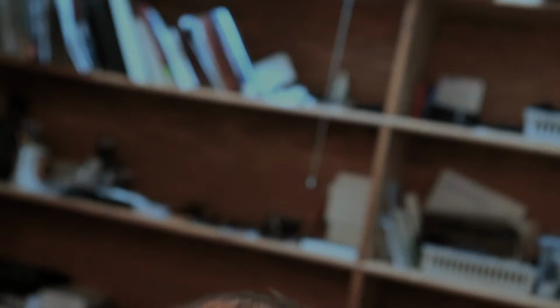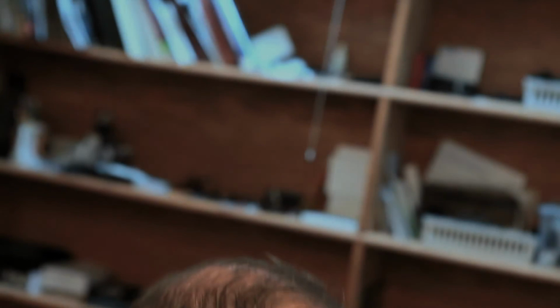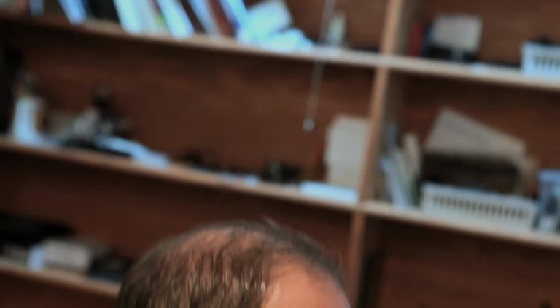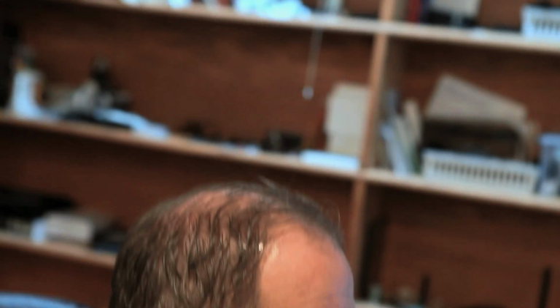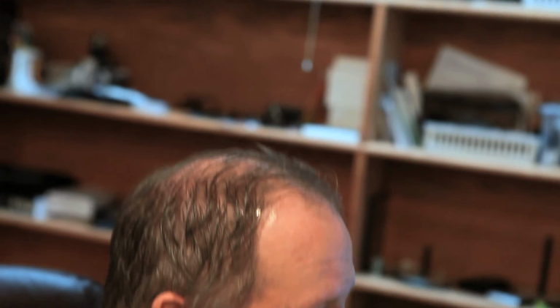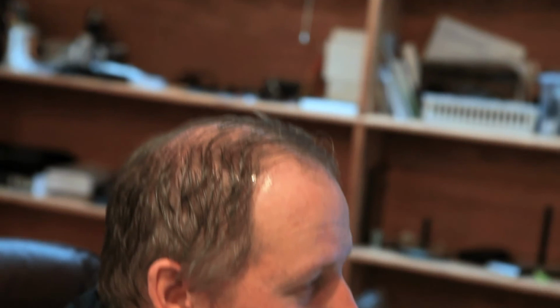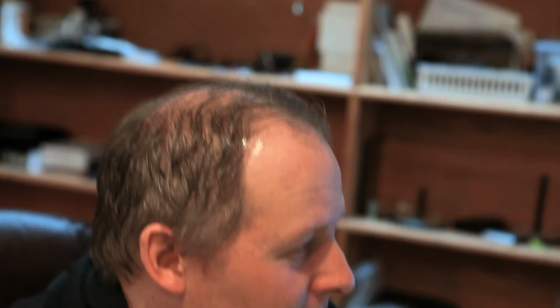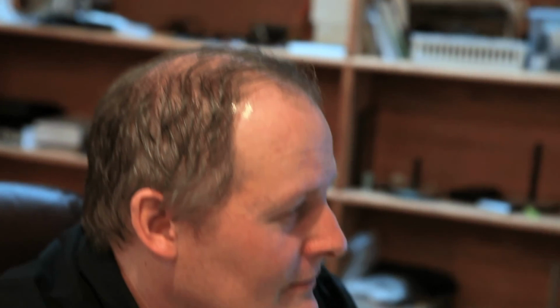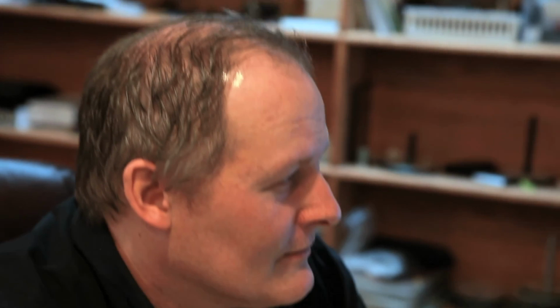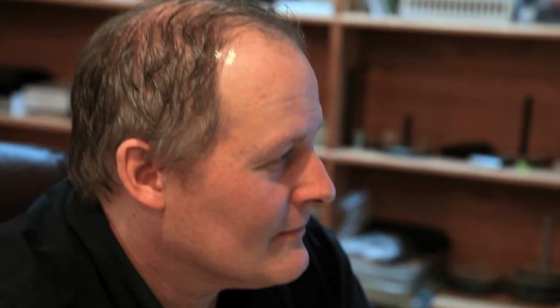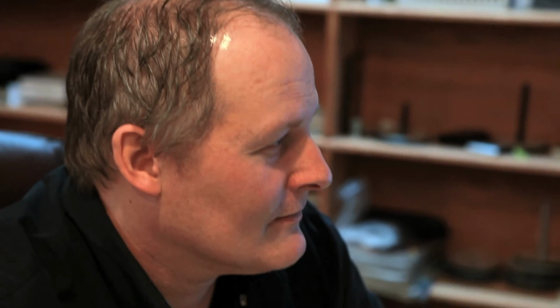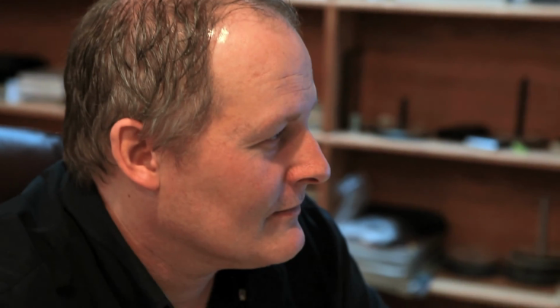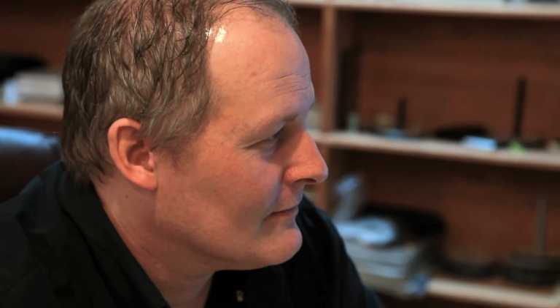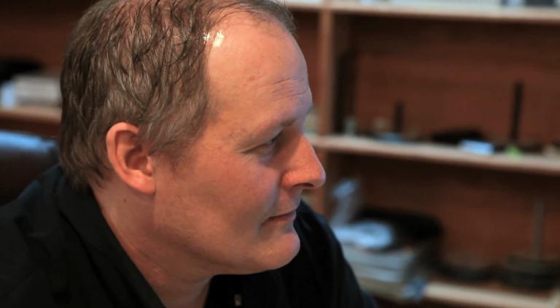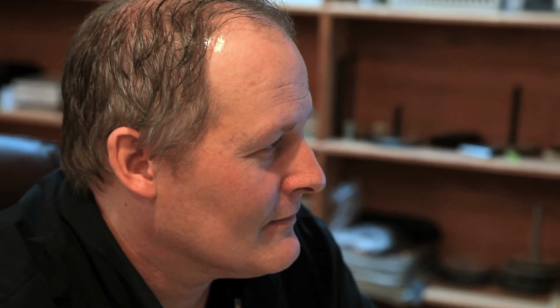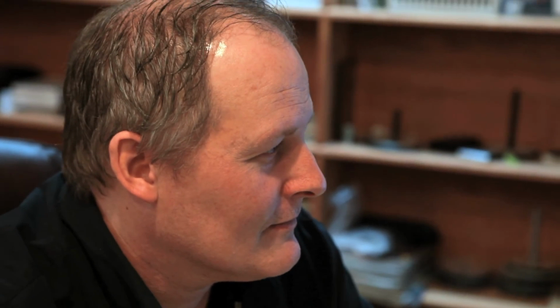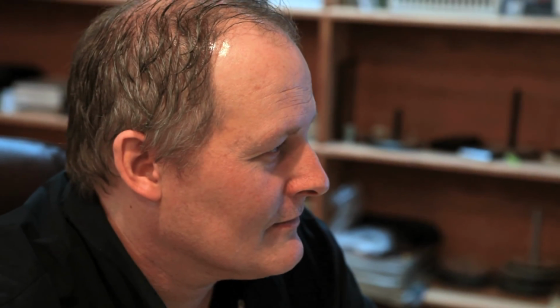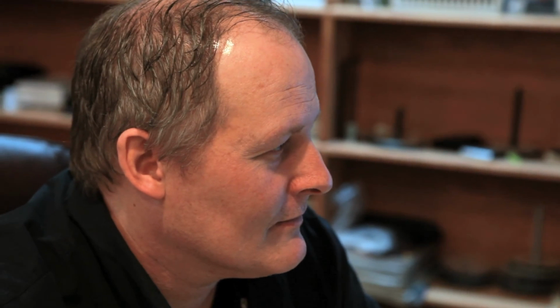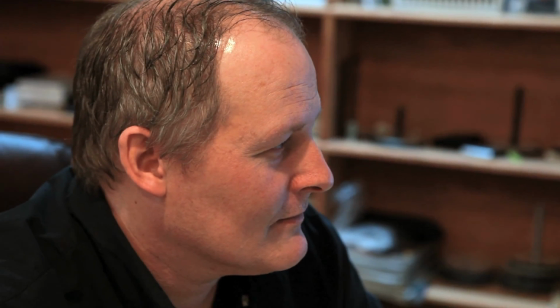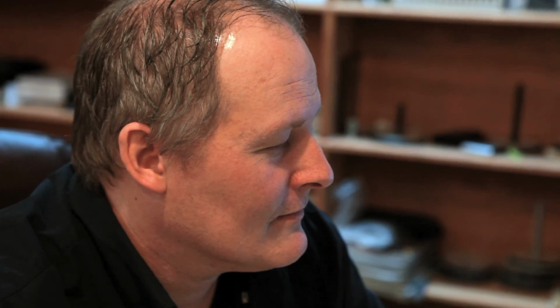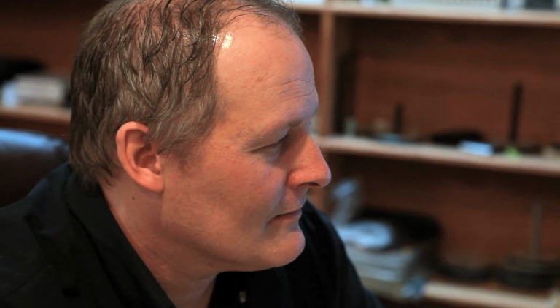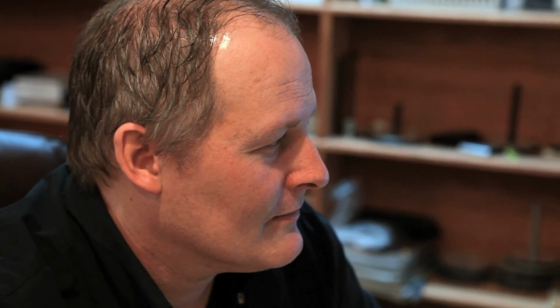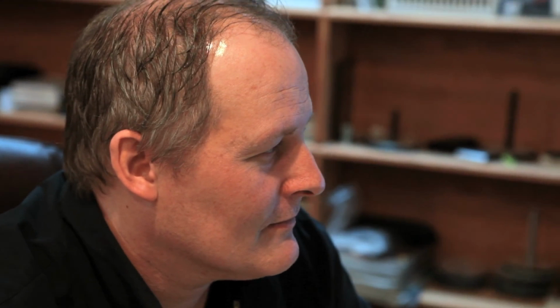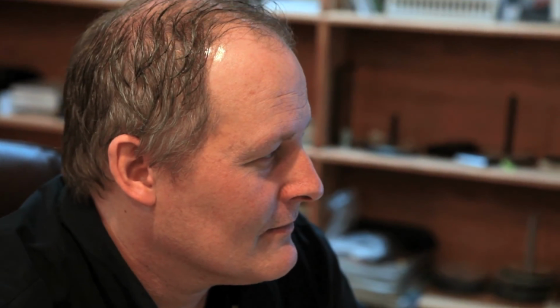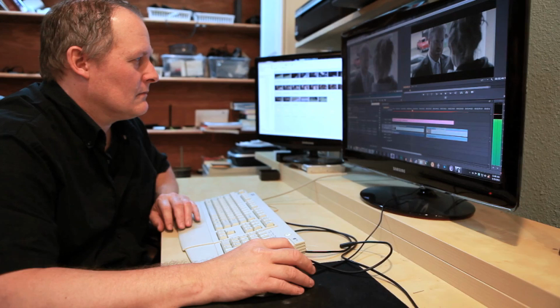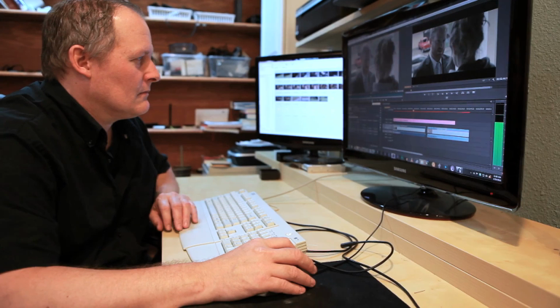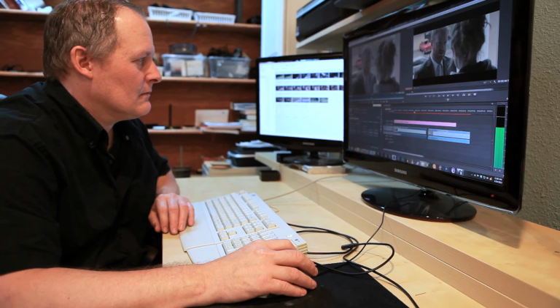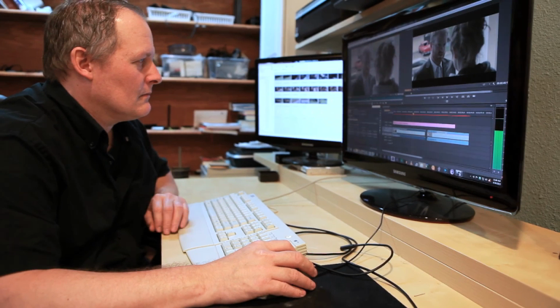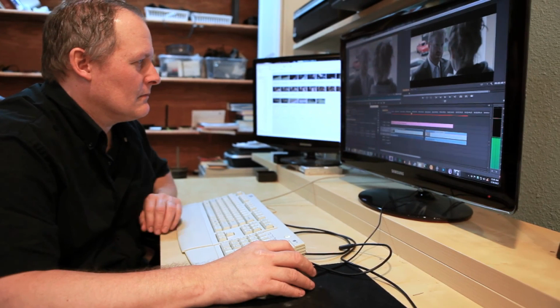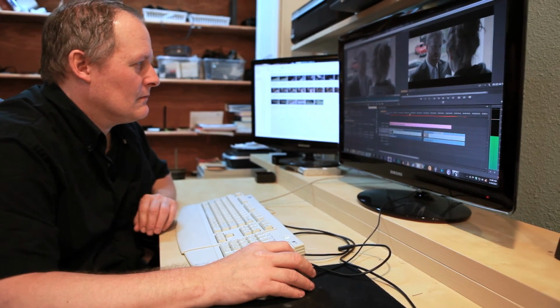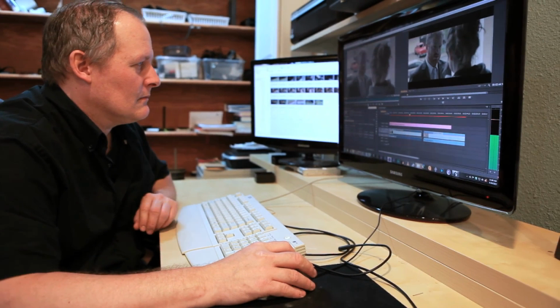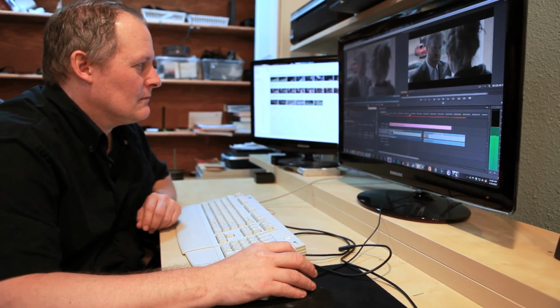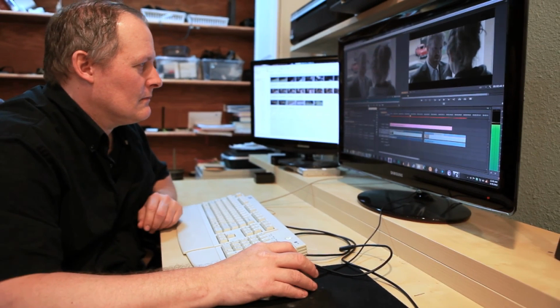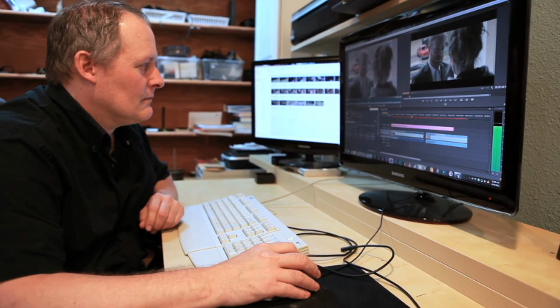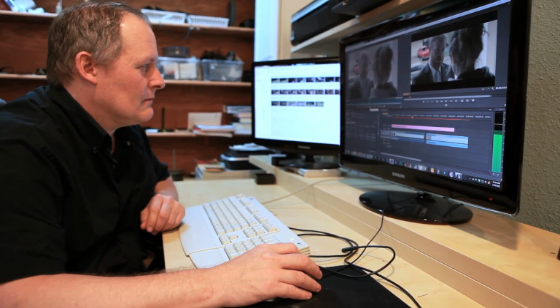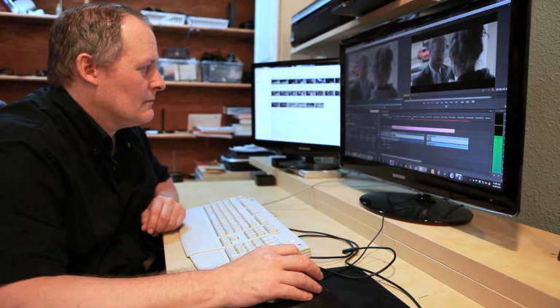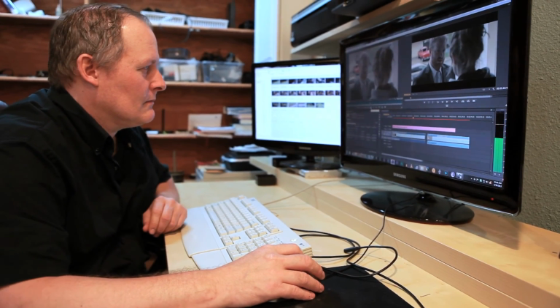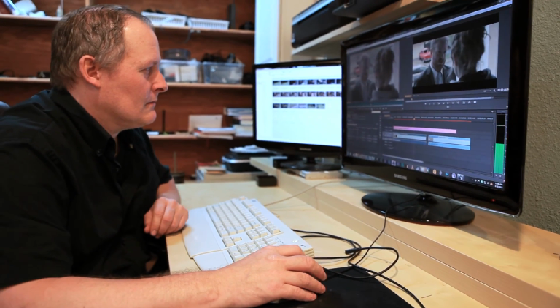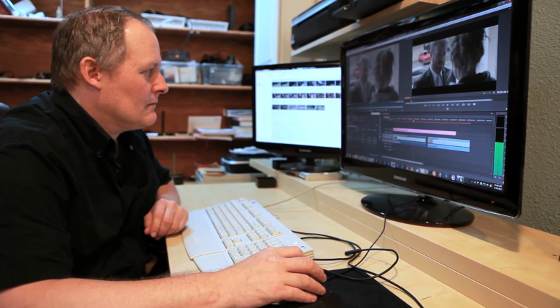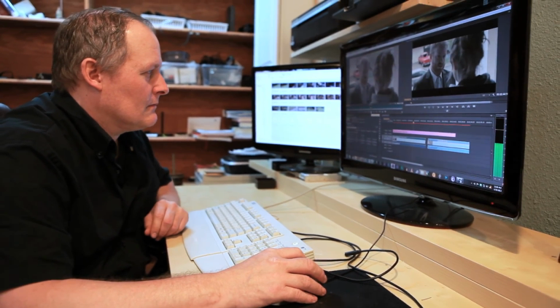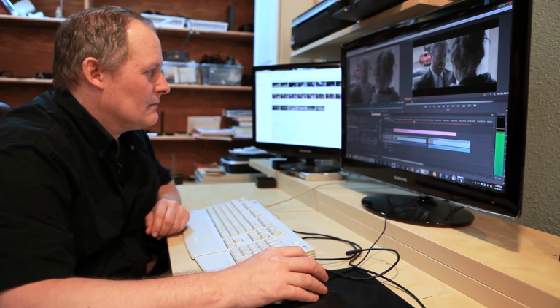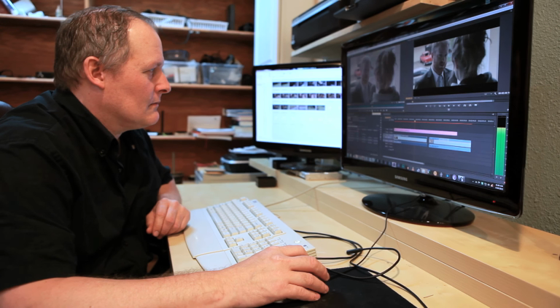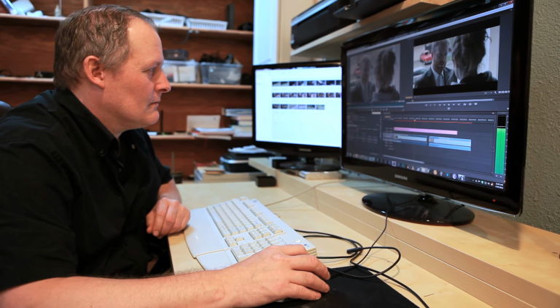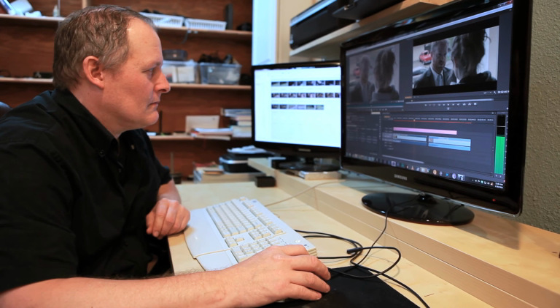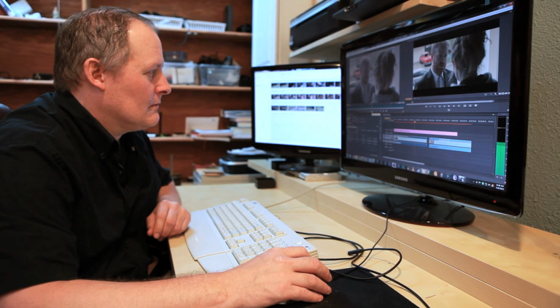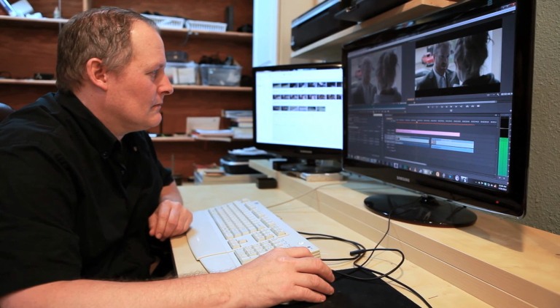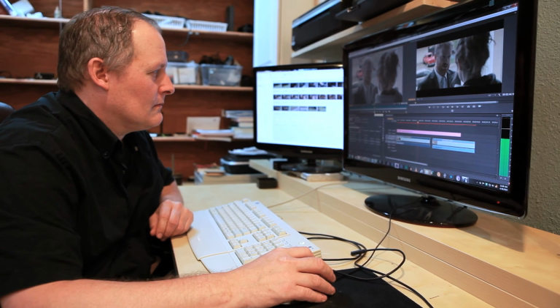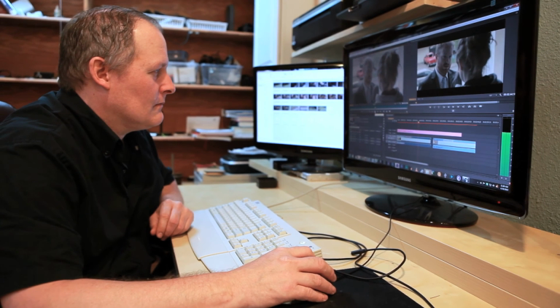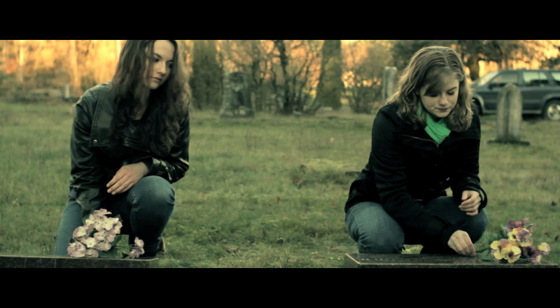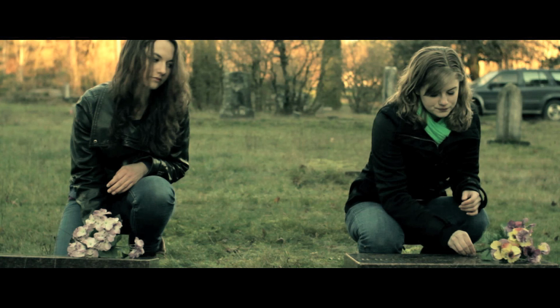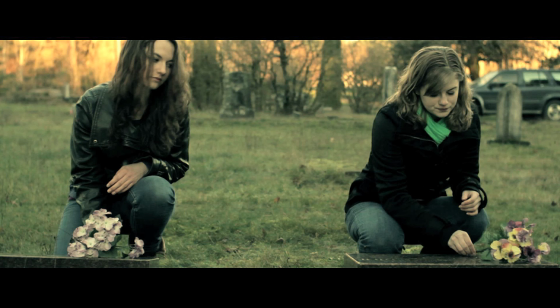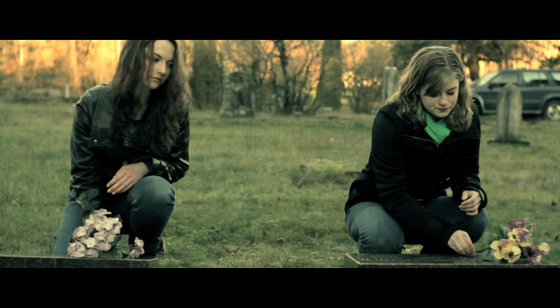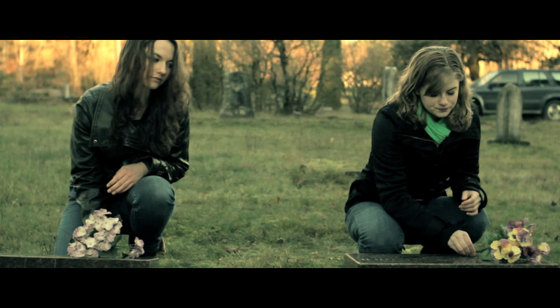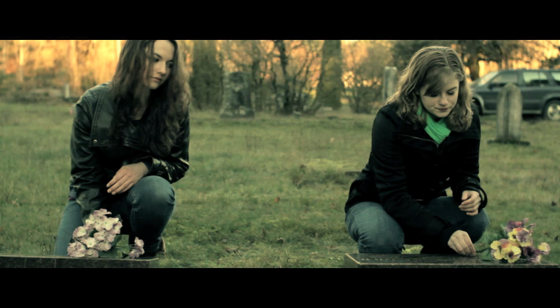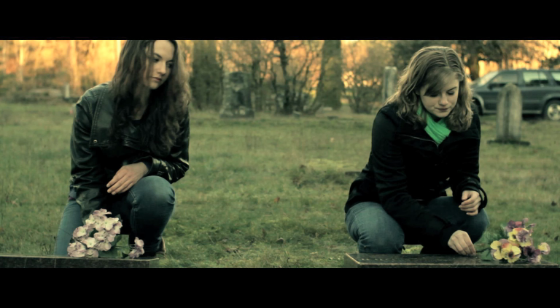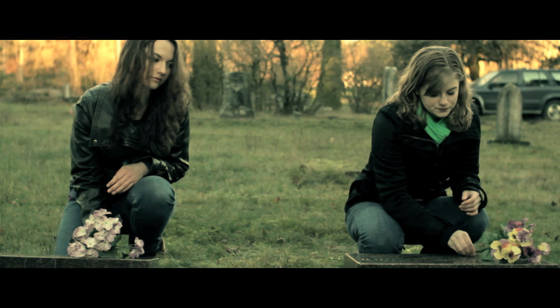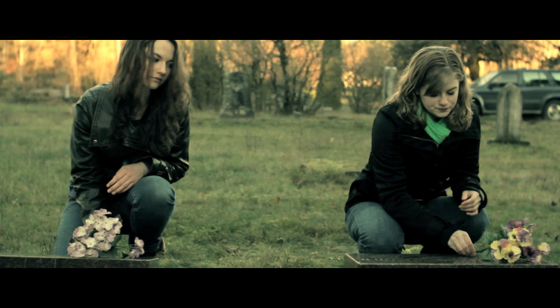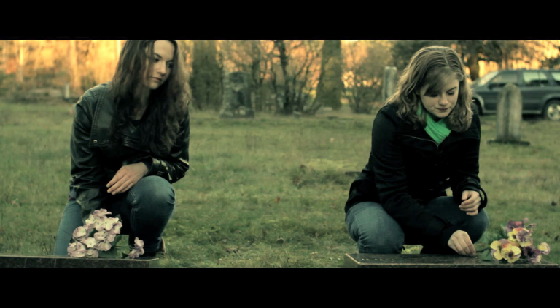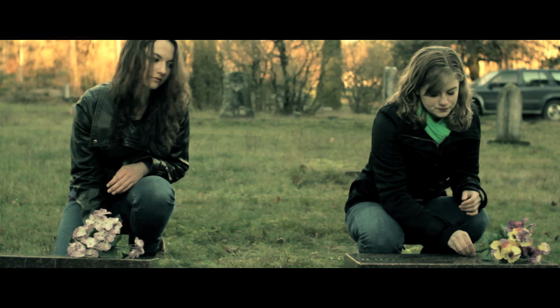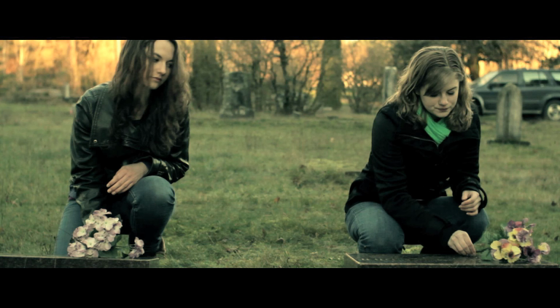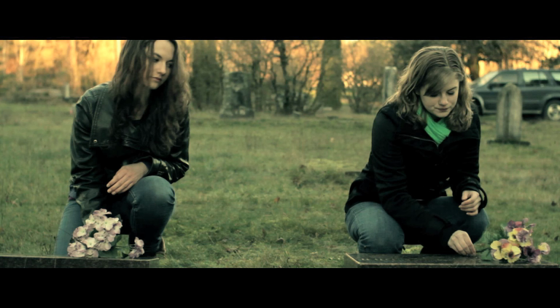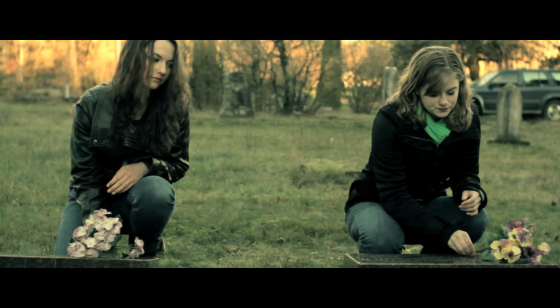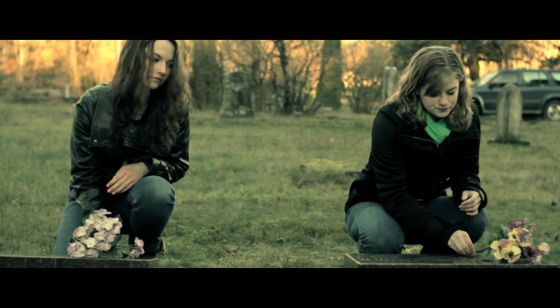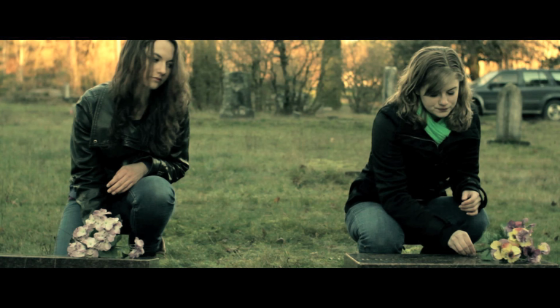I did my own editing with my photography. I've enjoyed color grading the film as well and making sure it has that look that I want.